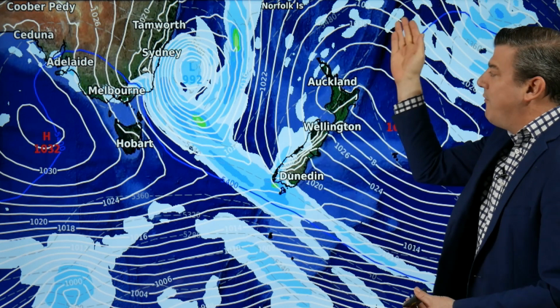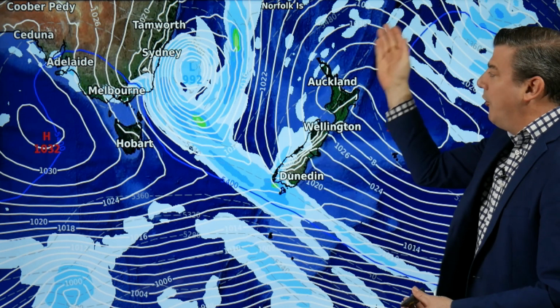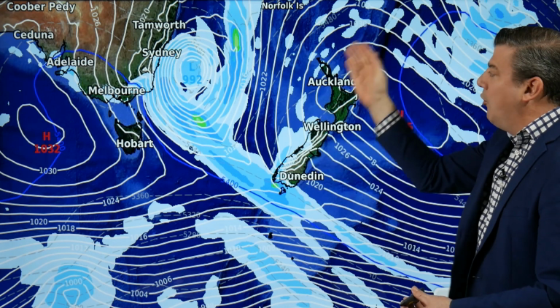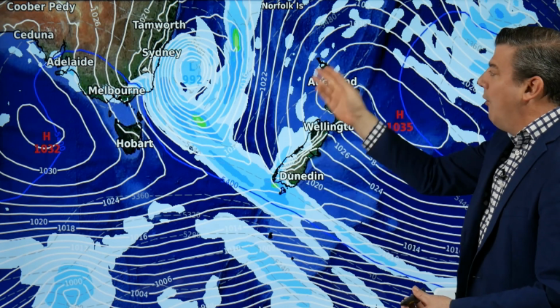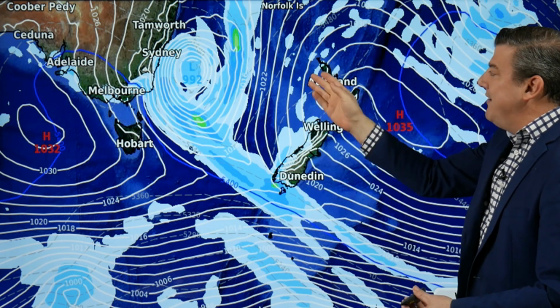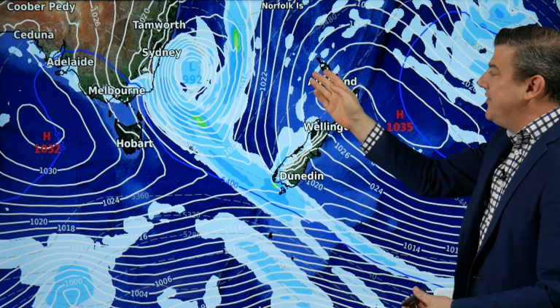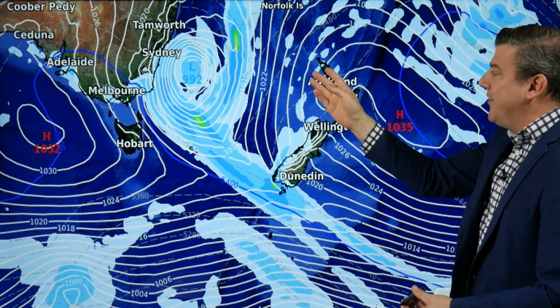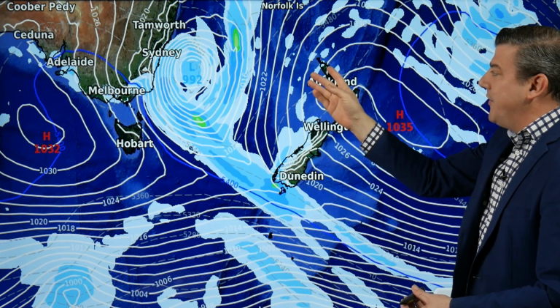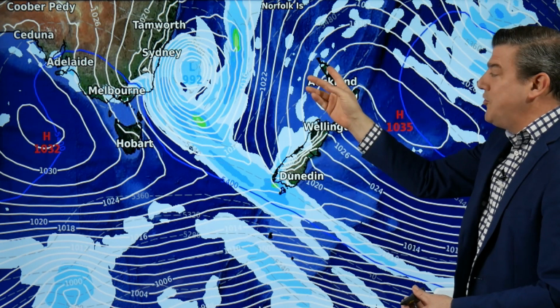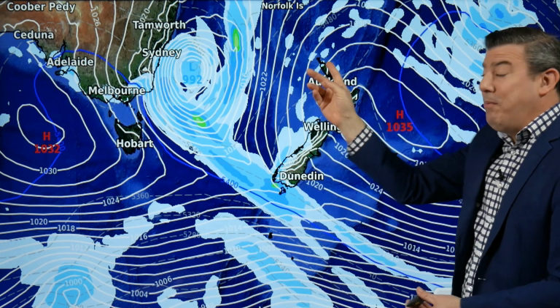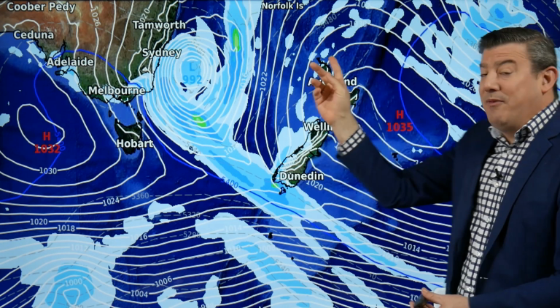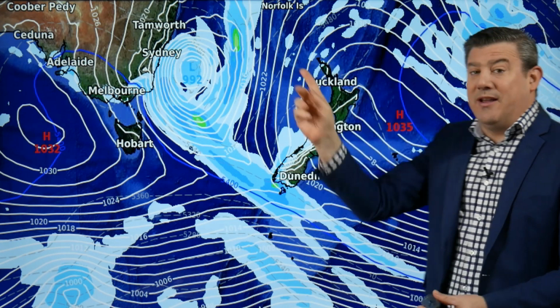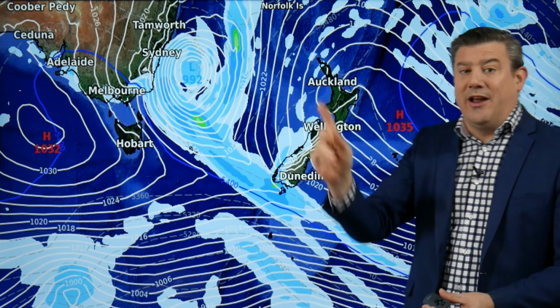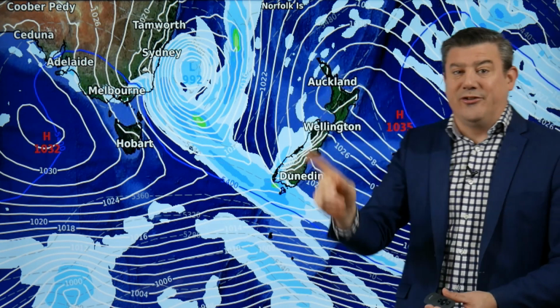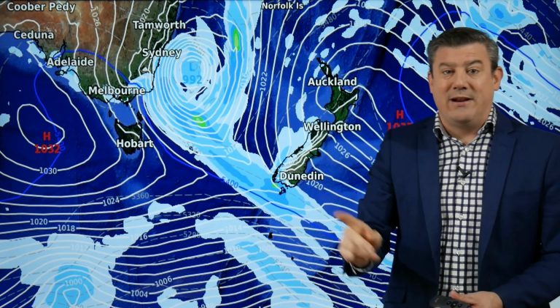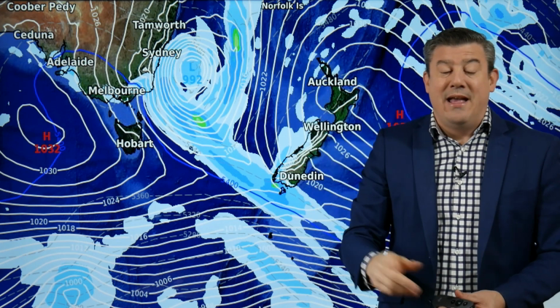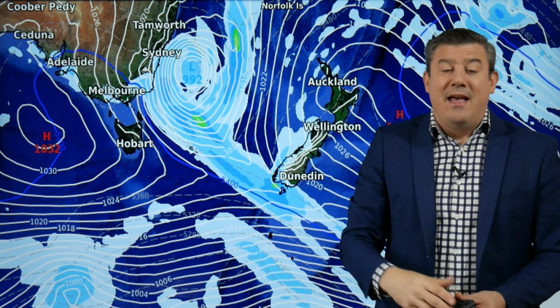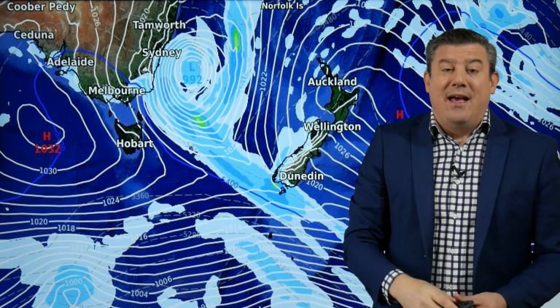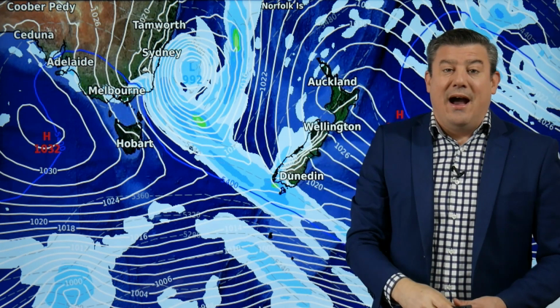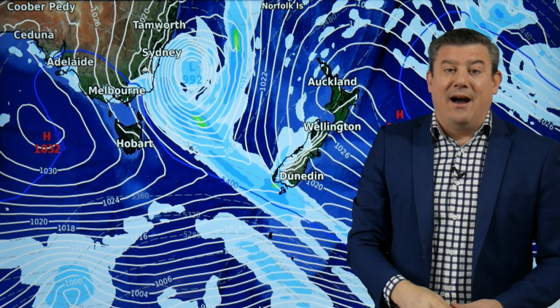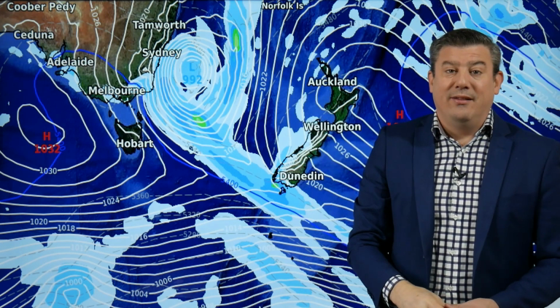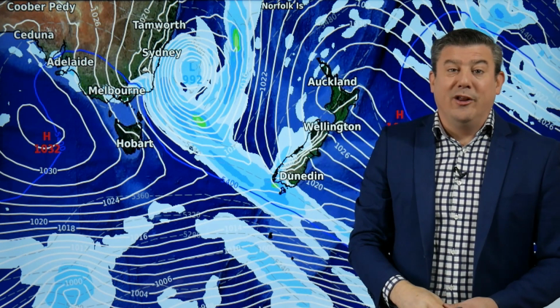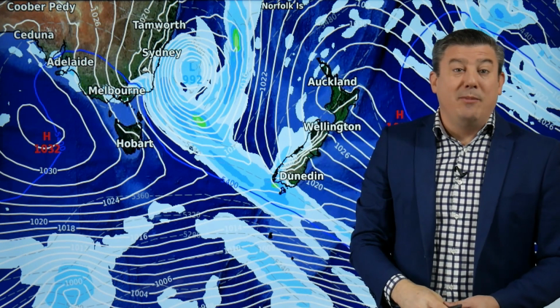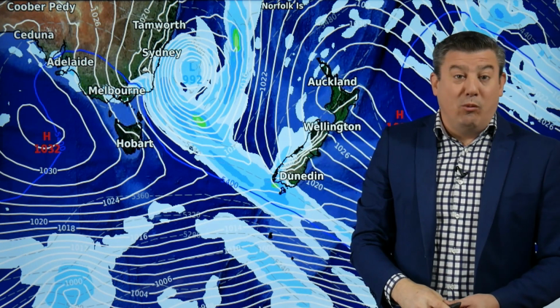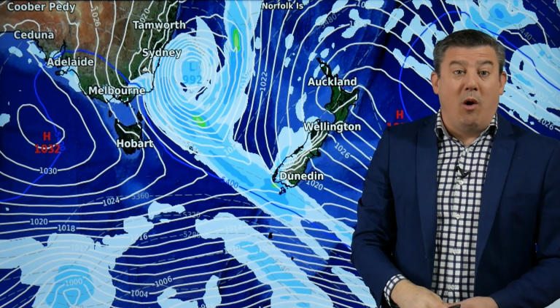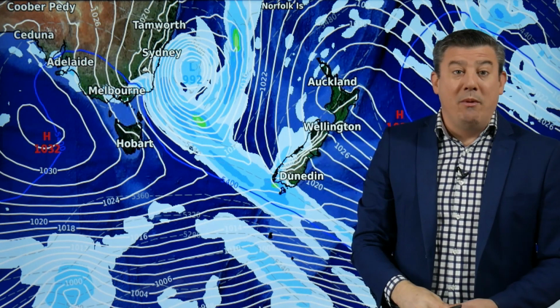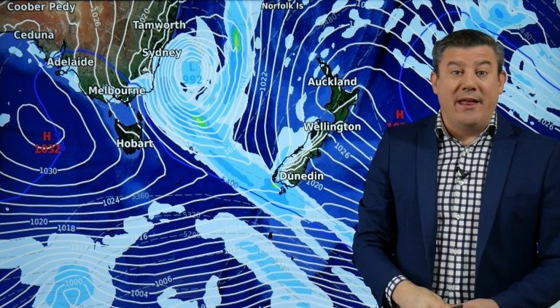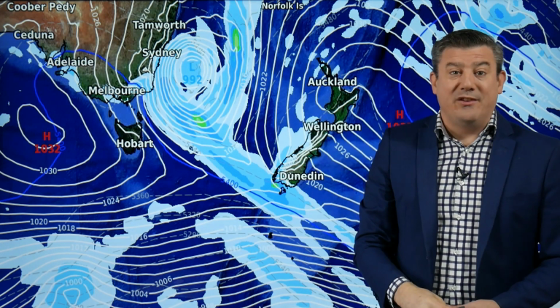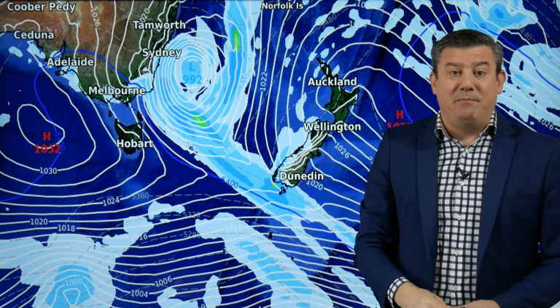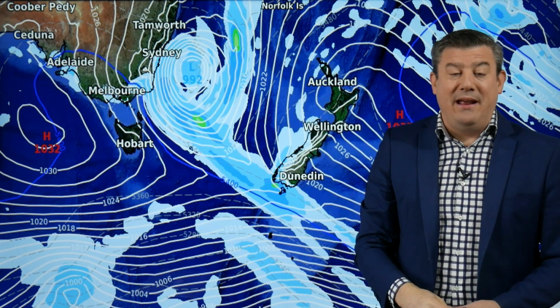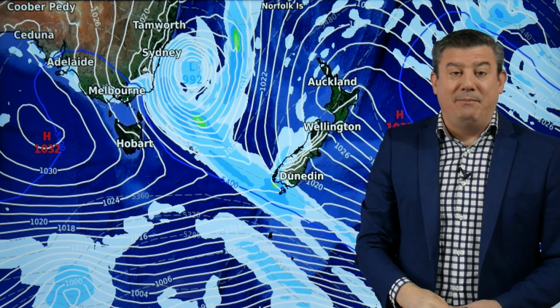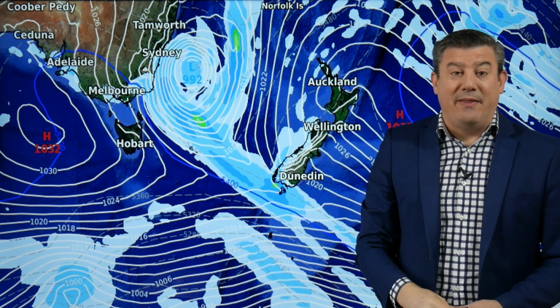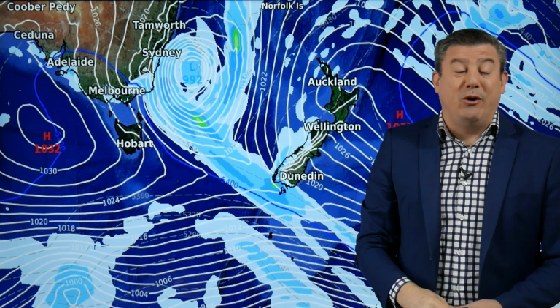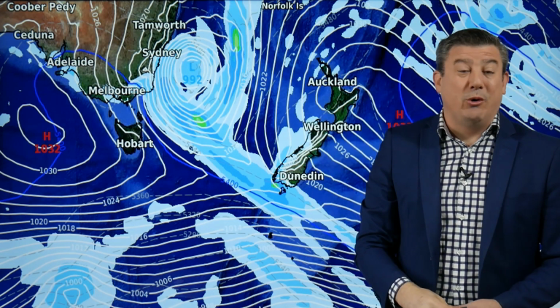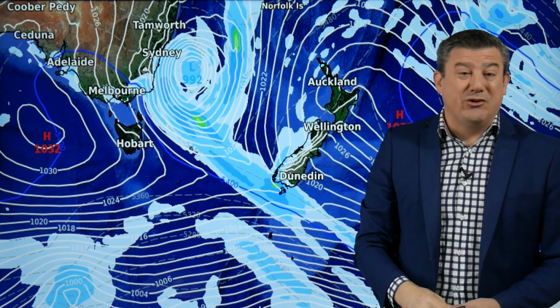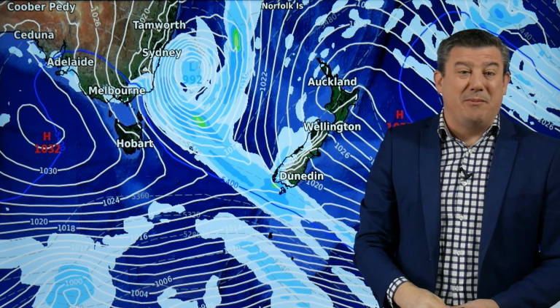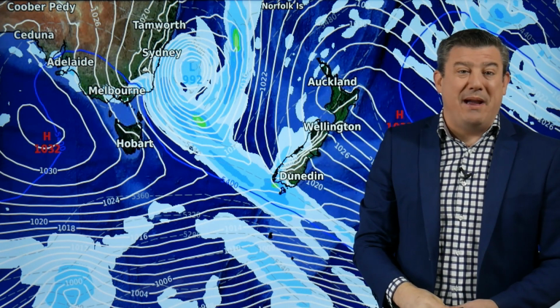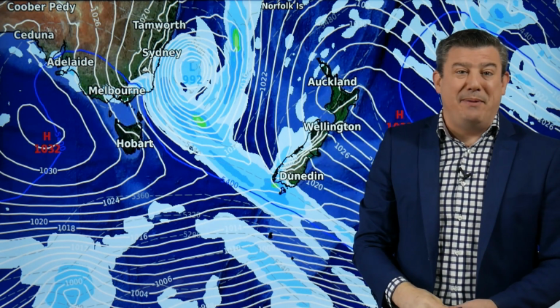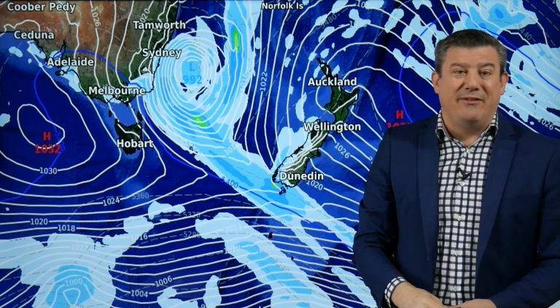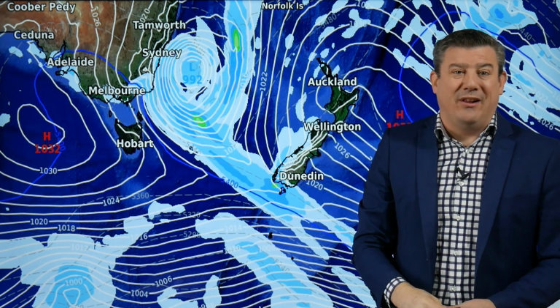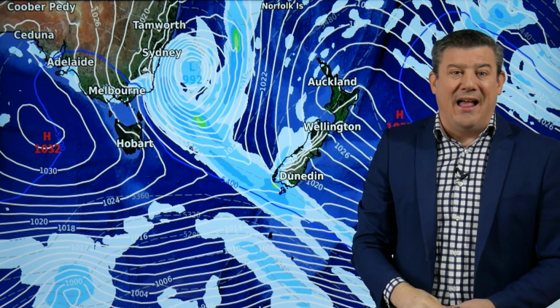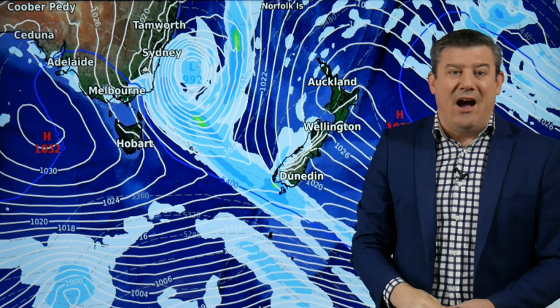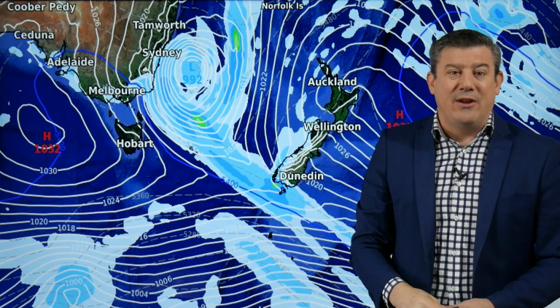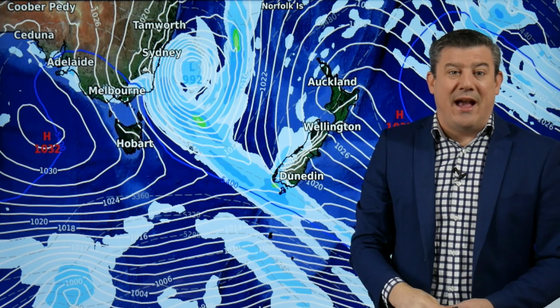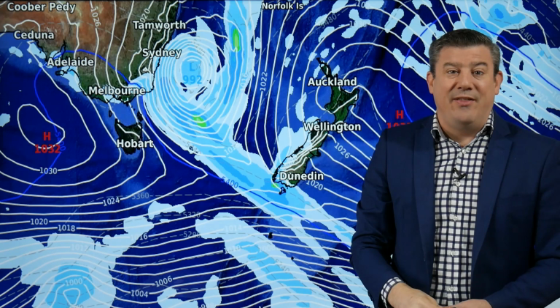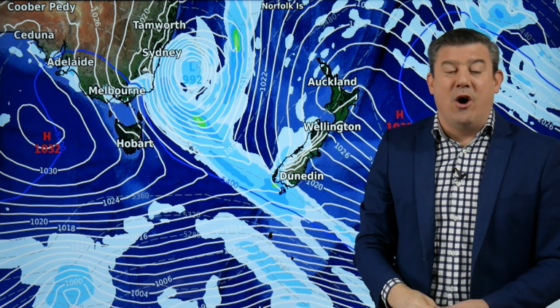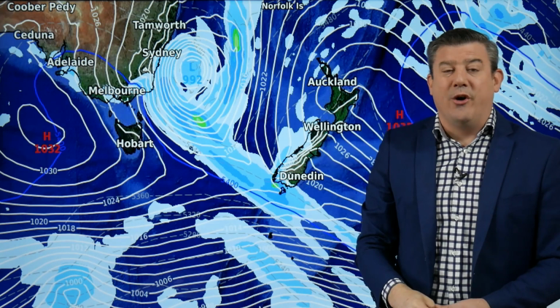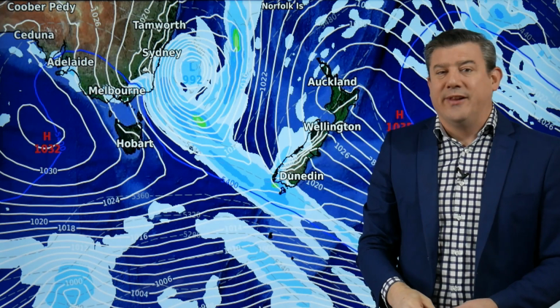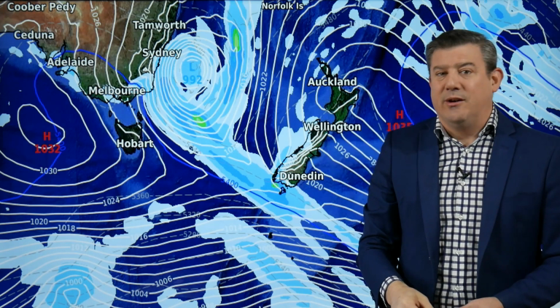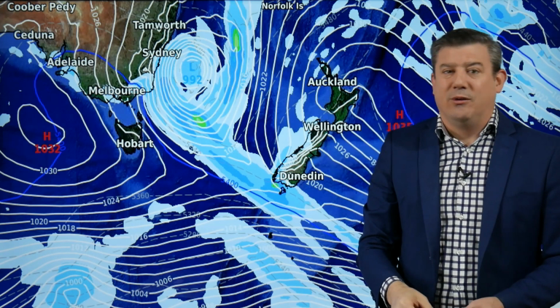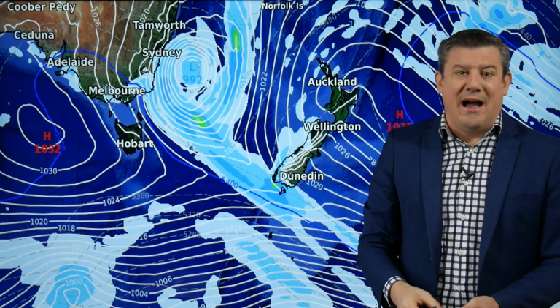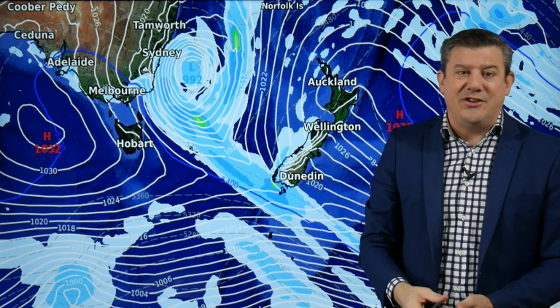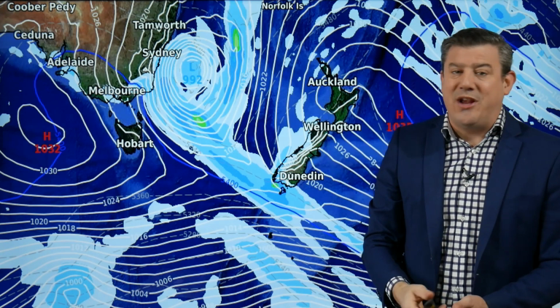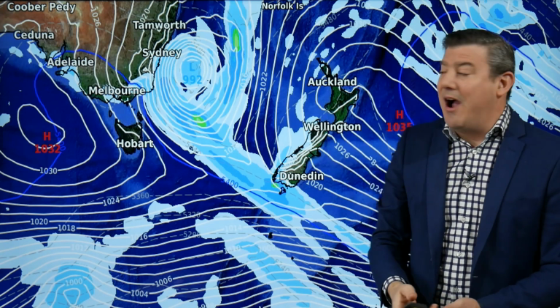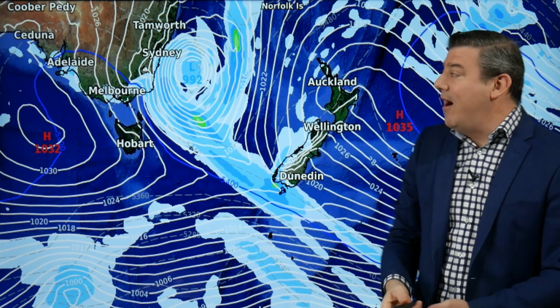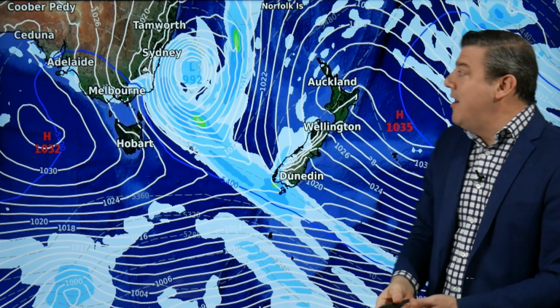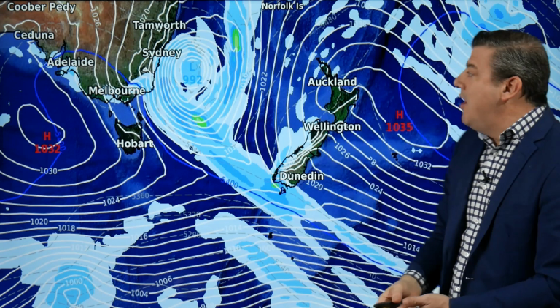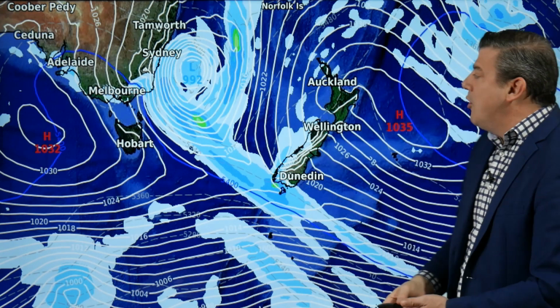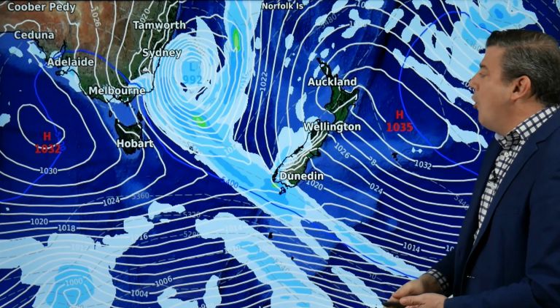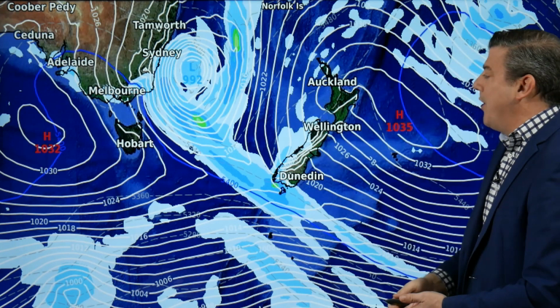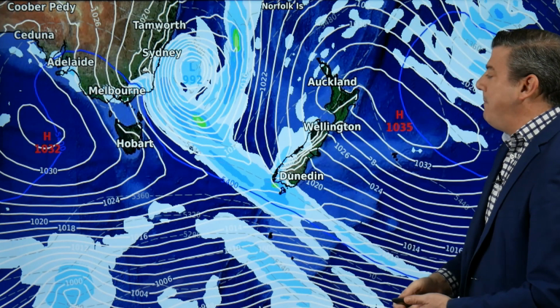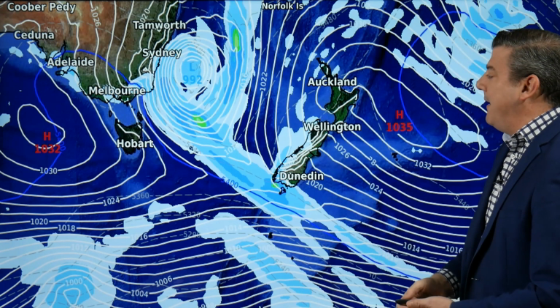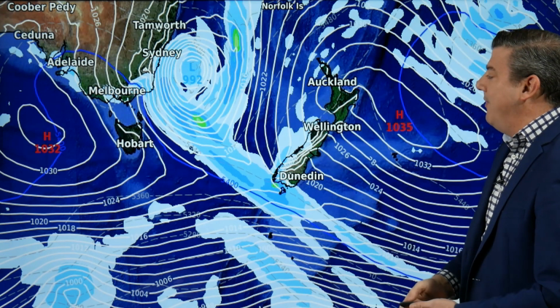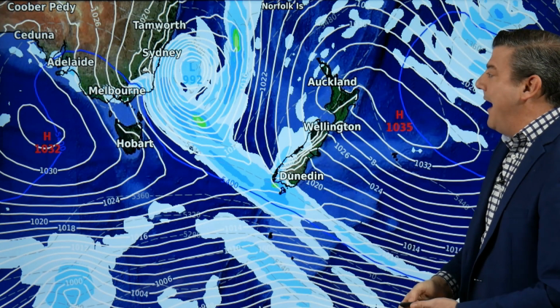We've got nor'easters at the top of the country. A little bit warmer than it's been but there could also be a bit of cloud and the odd little light shower caught up in that.